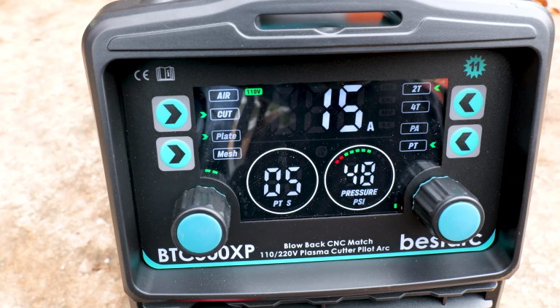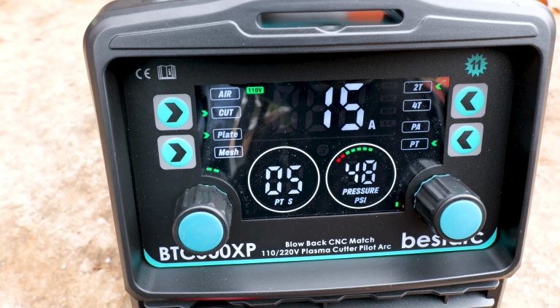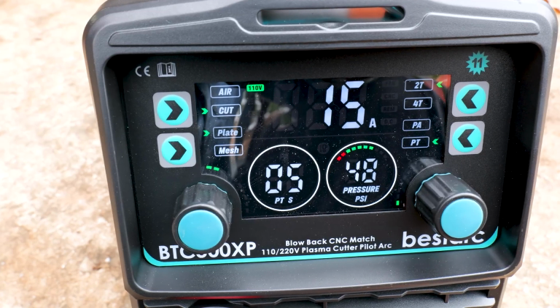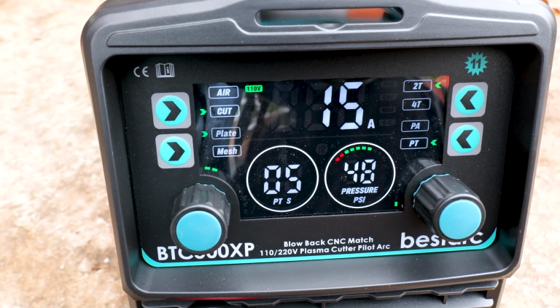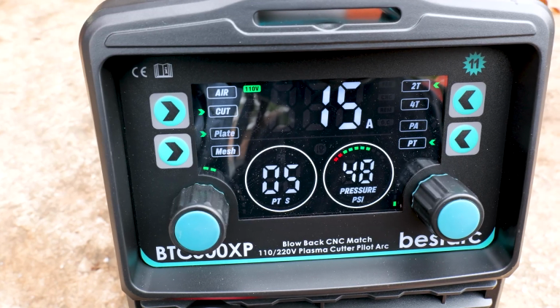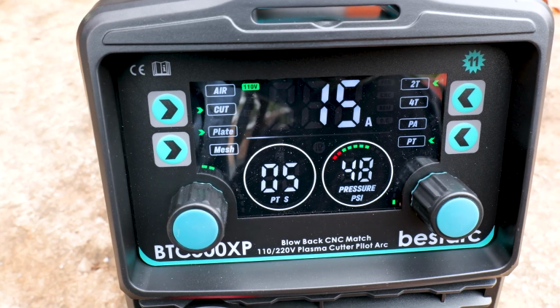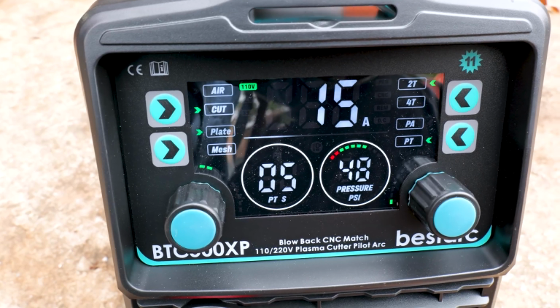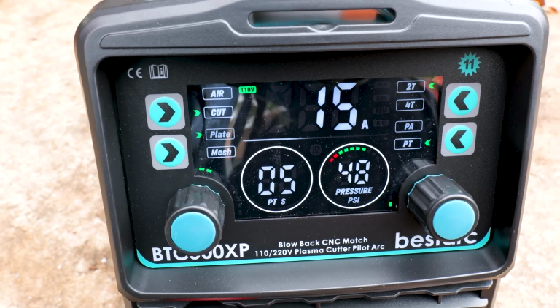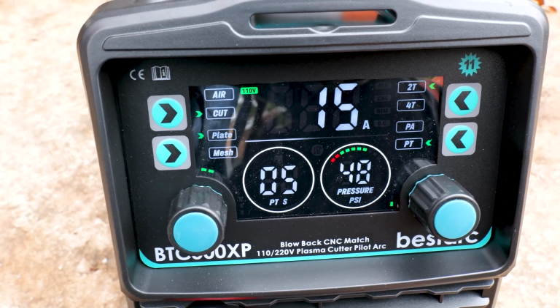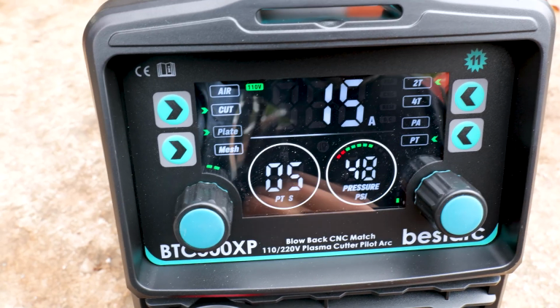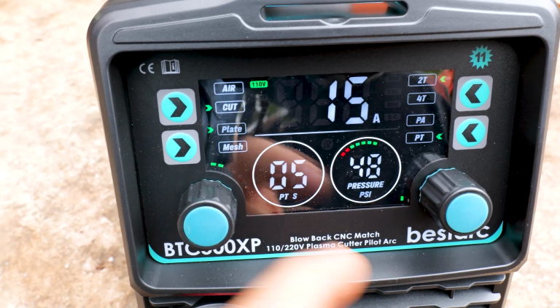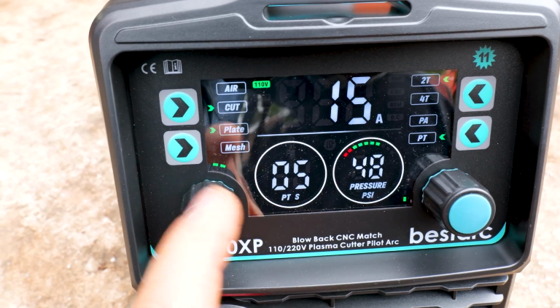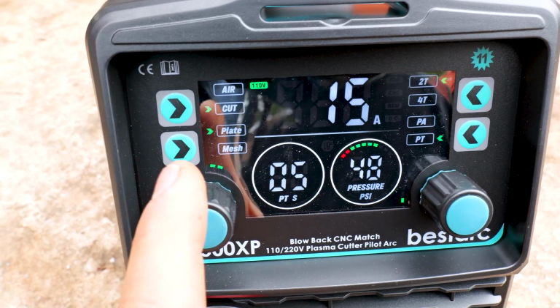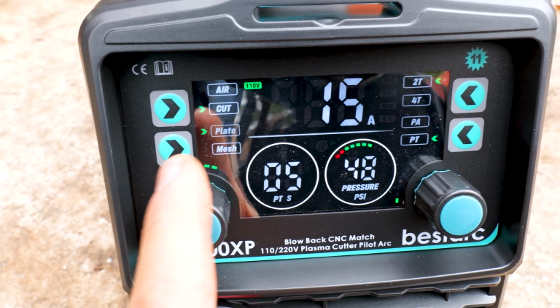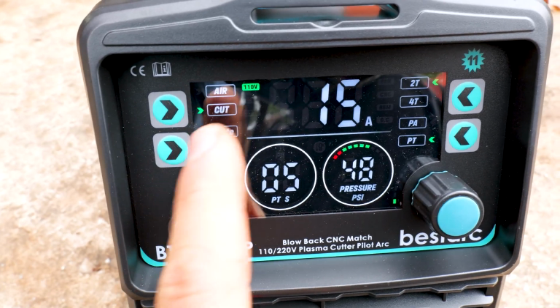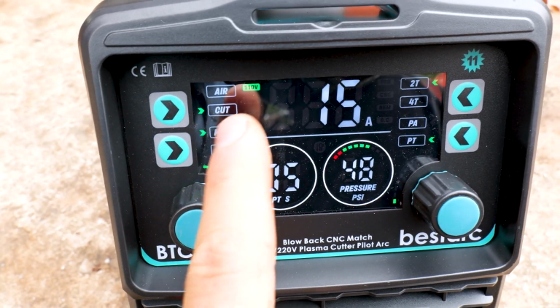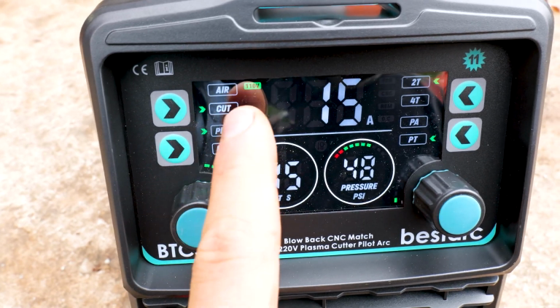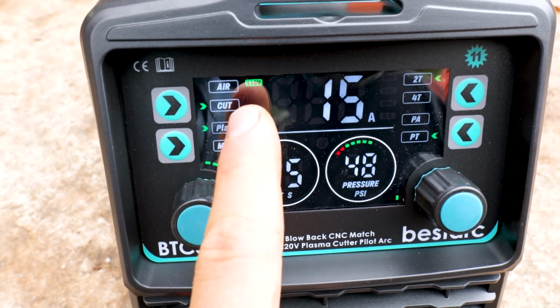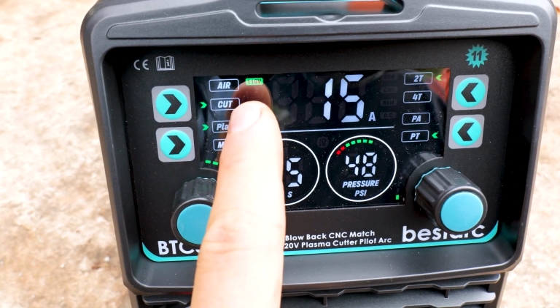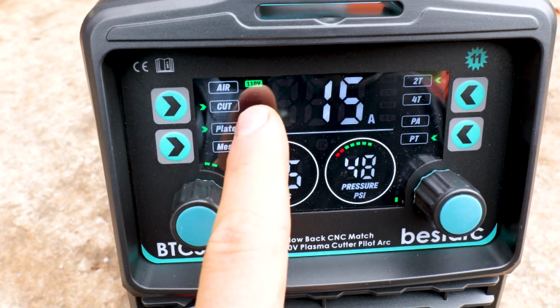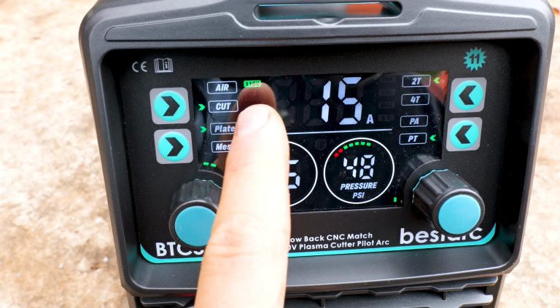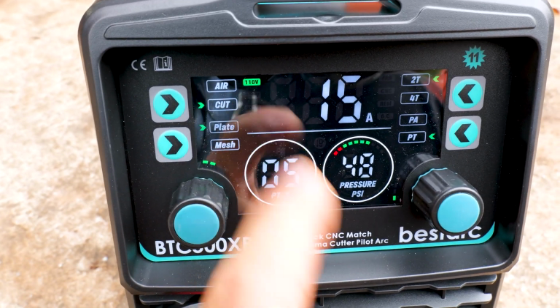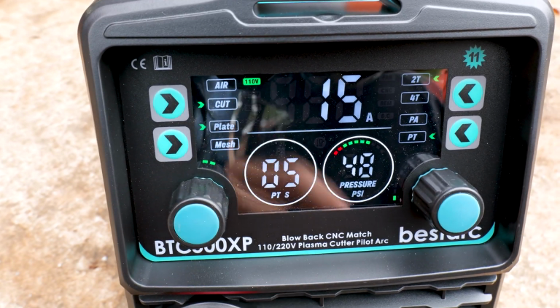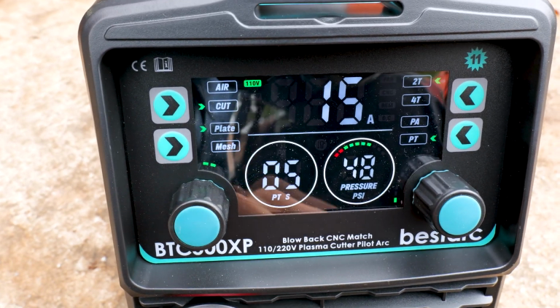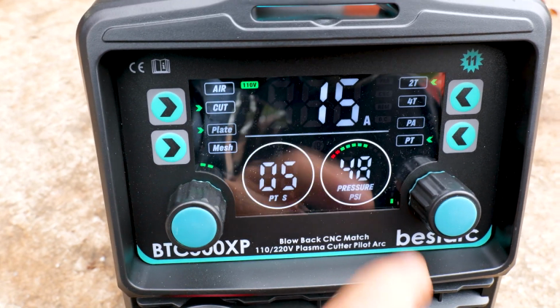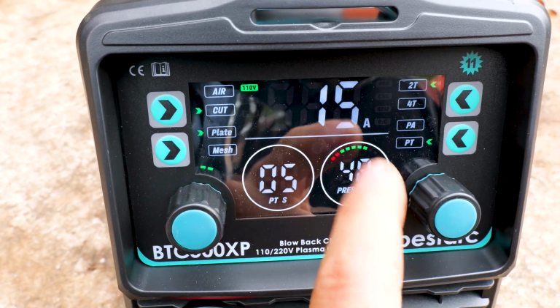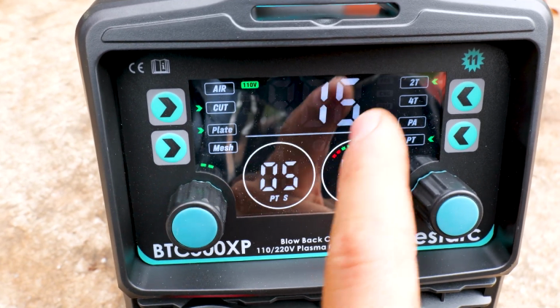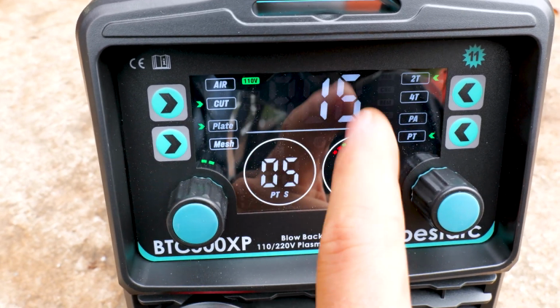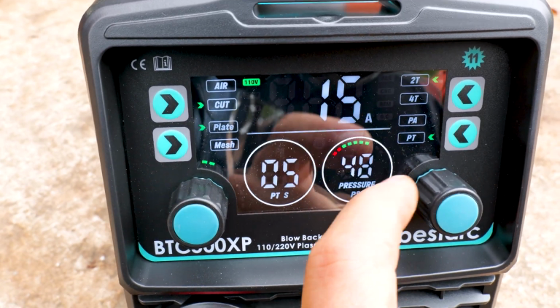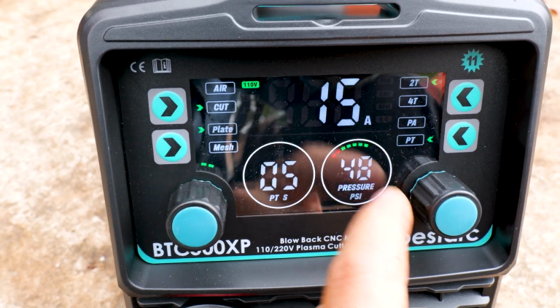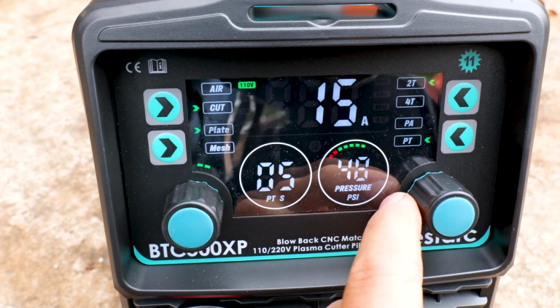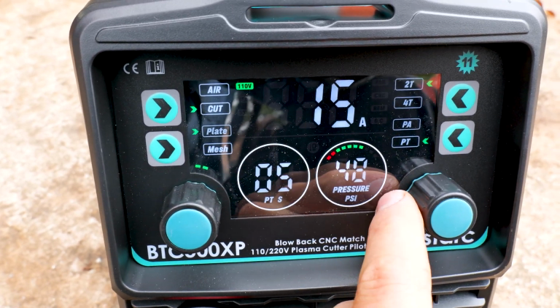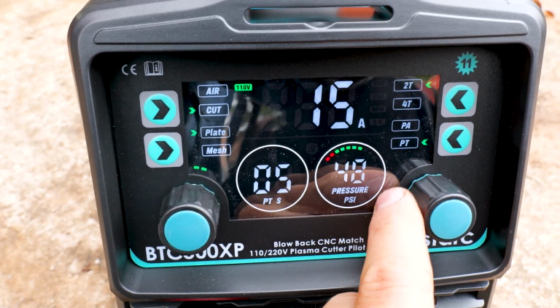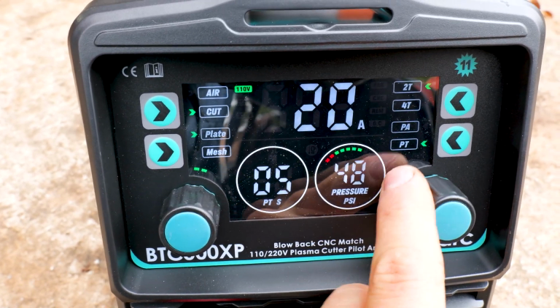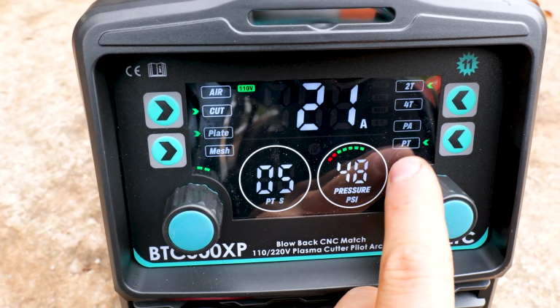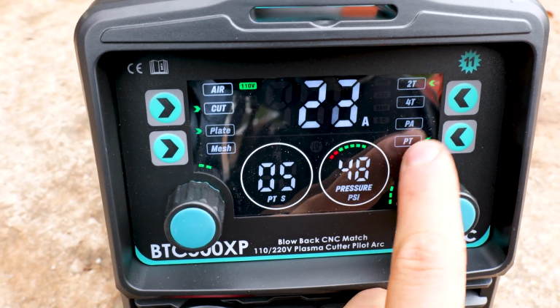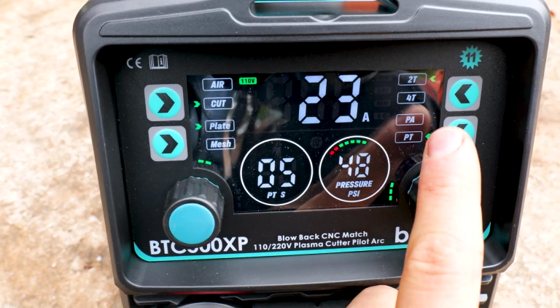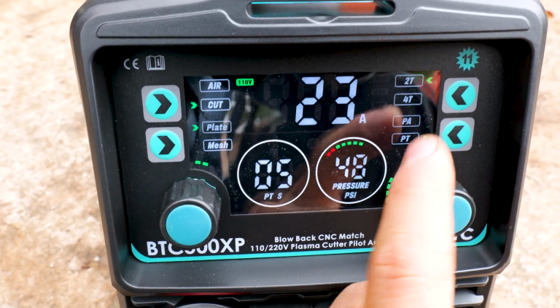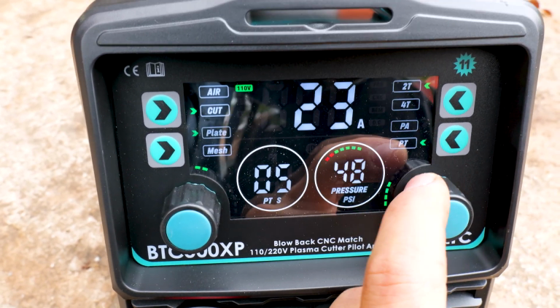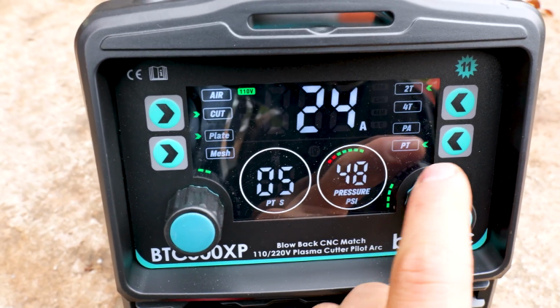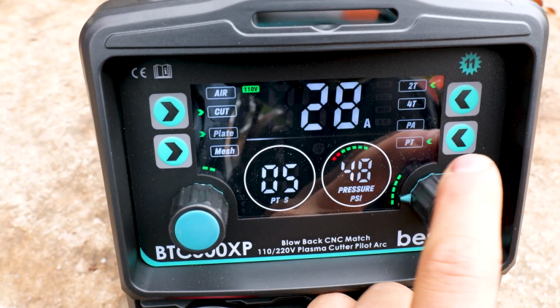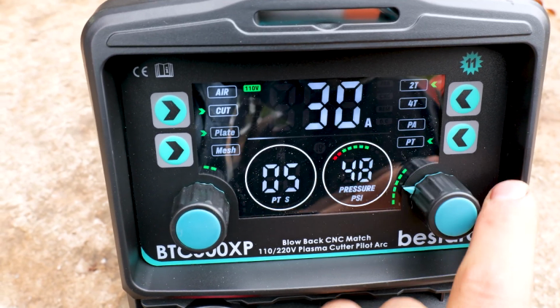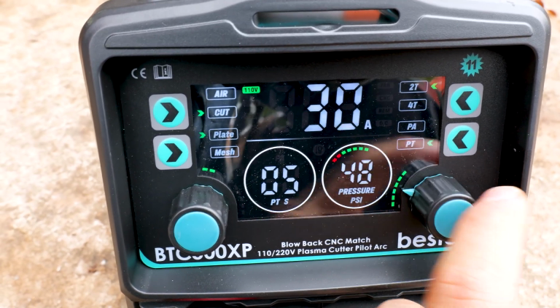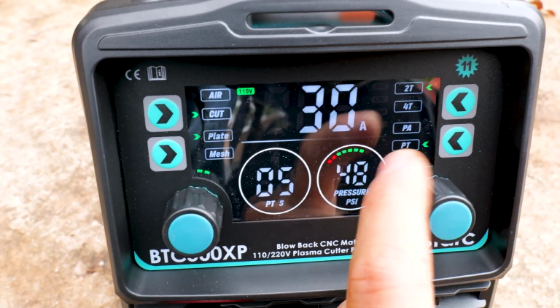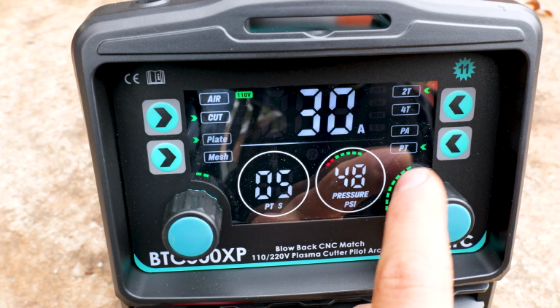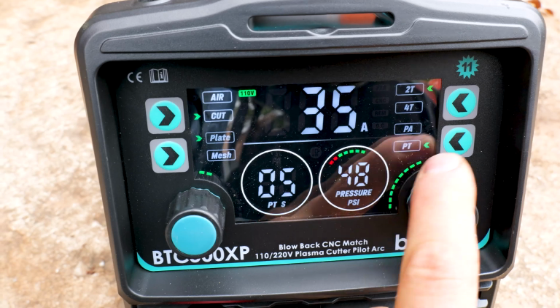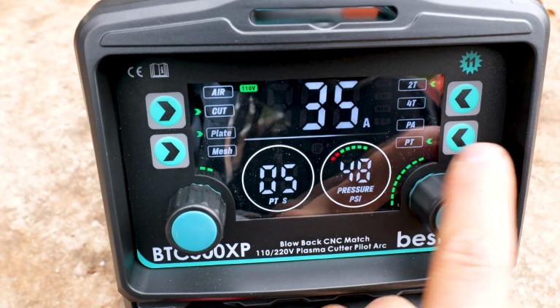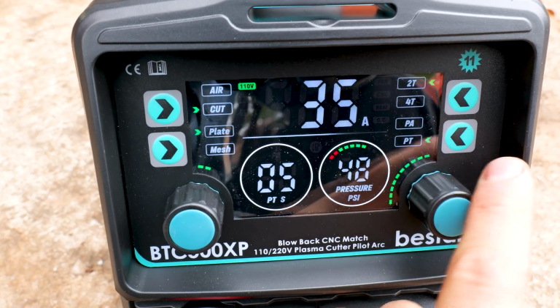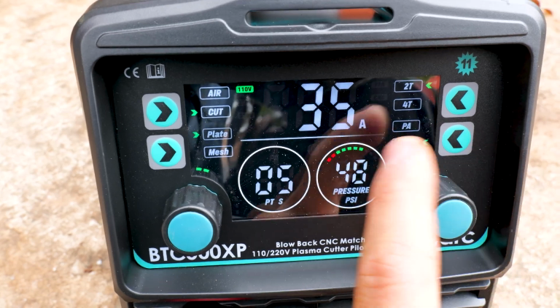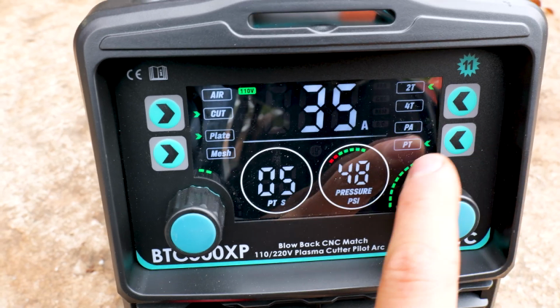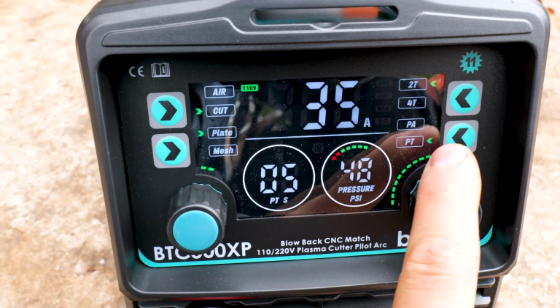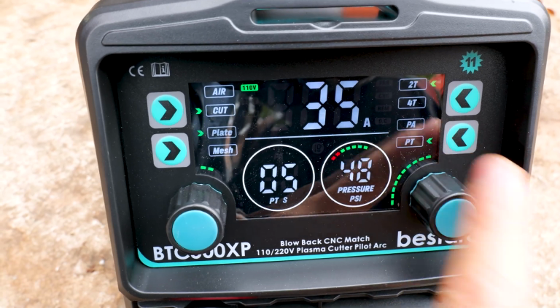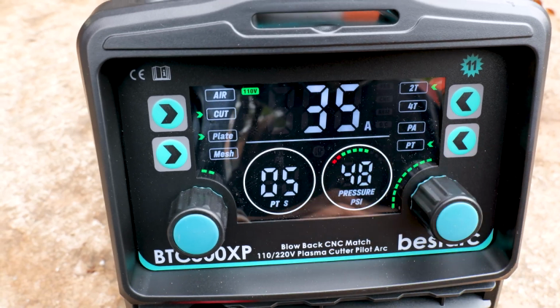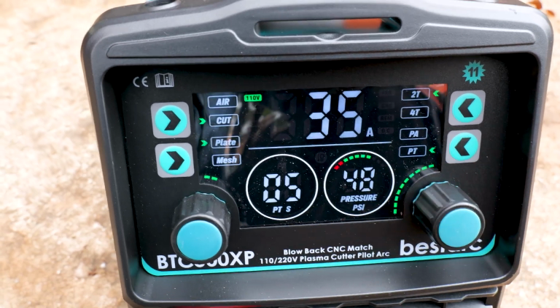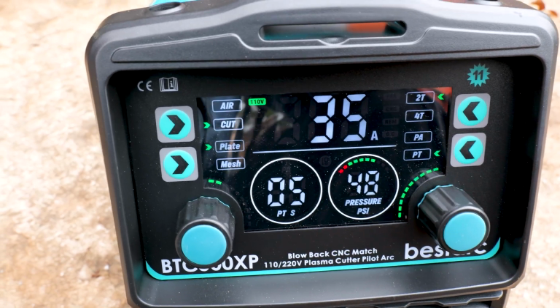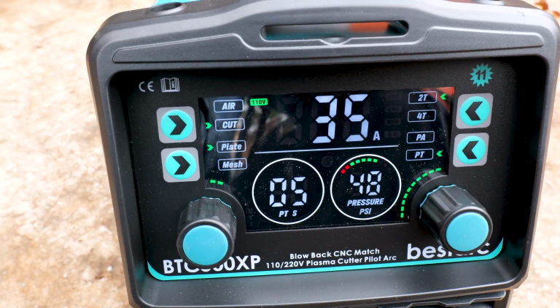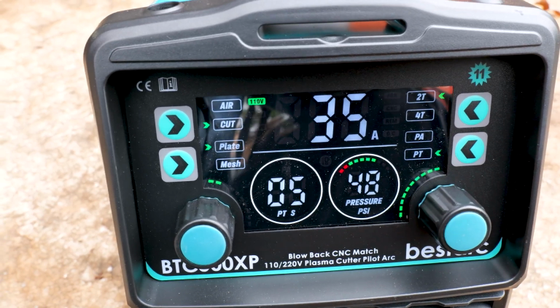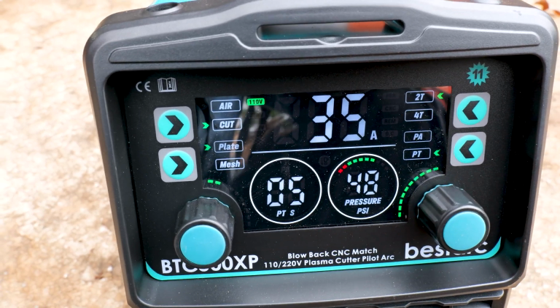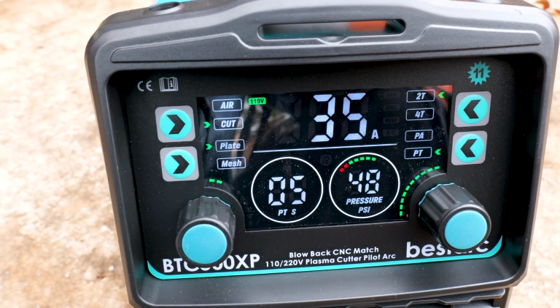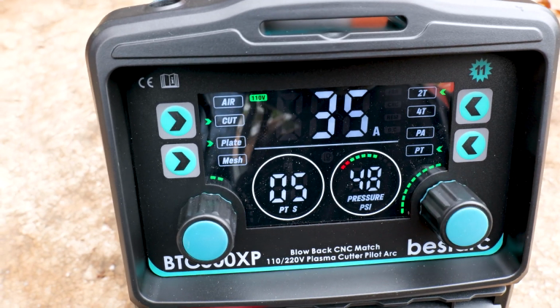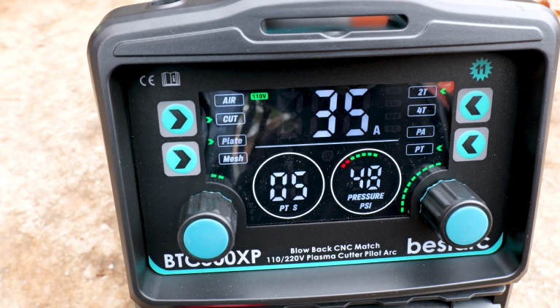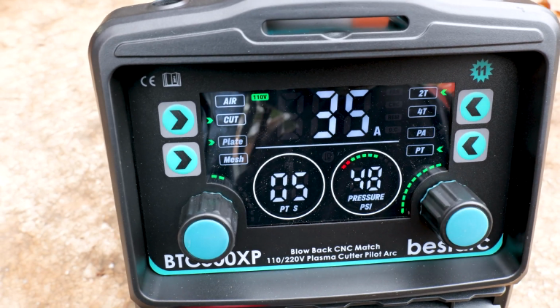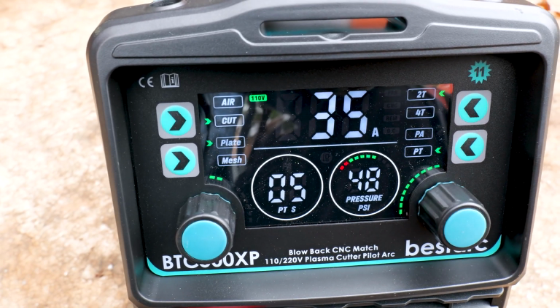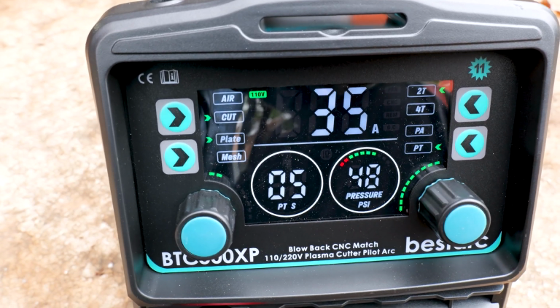Here are the settings on 110 volts. It tells you right there — 110 volts, we got 15 amps up to 35 amps.